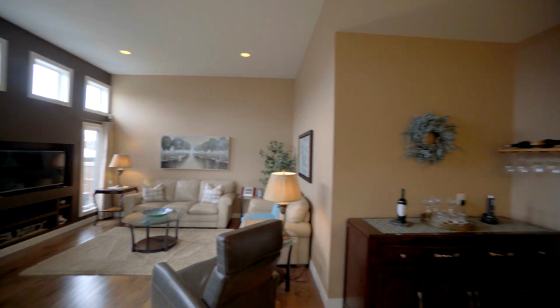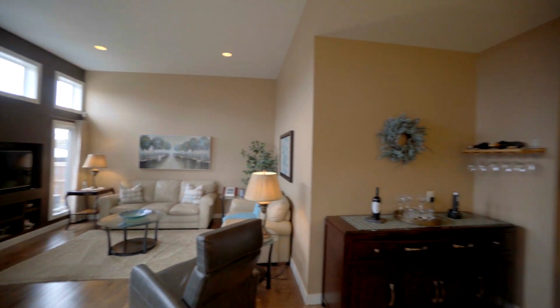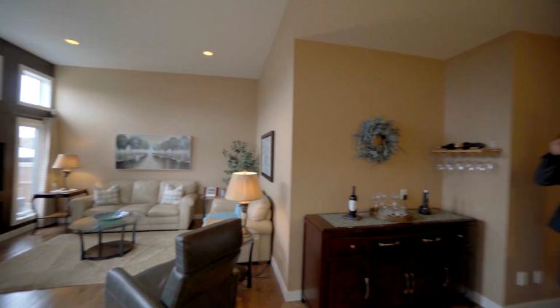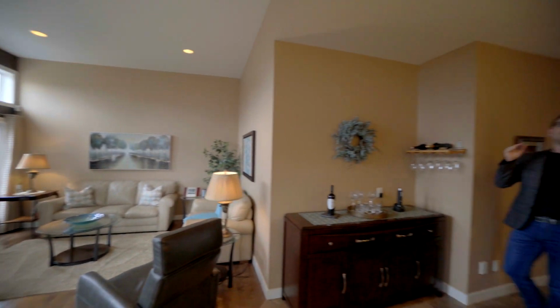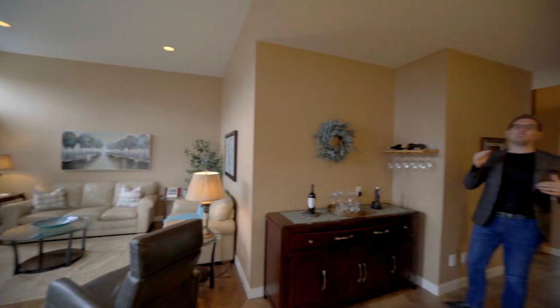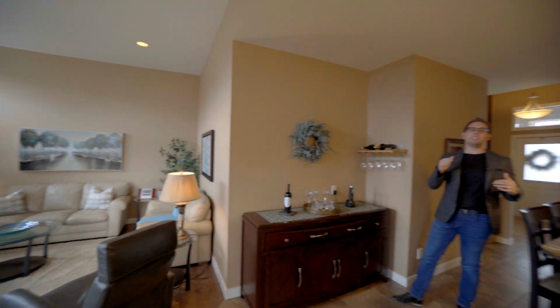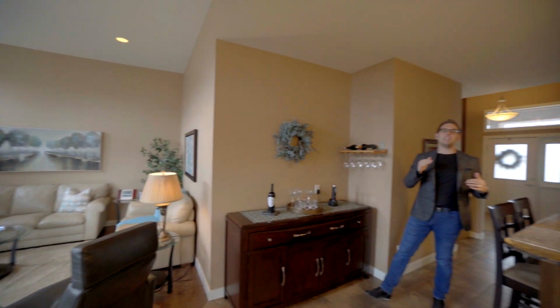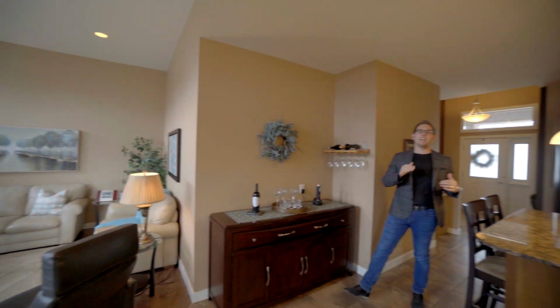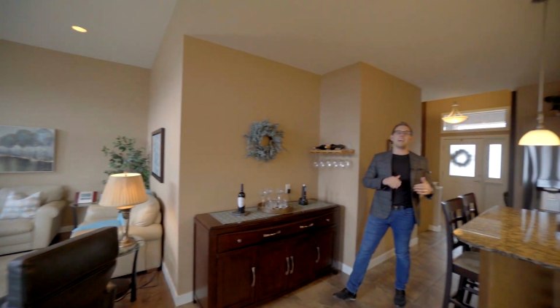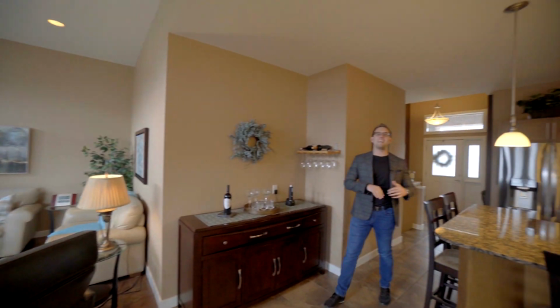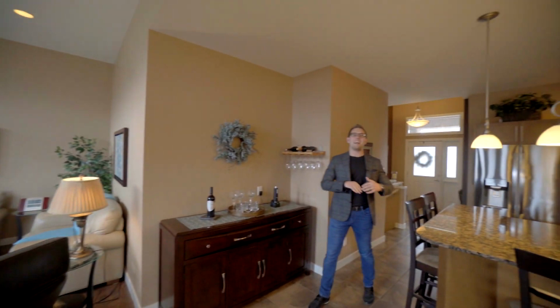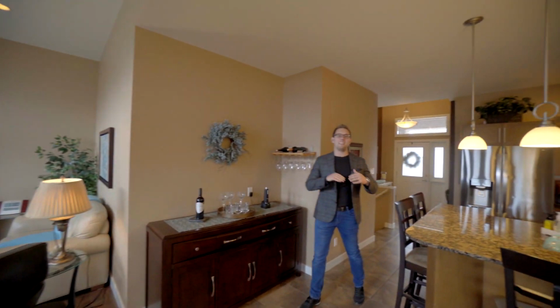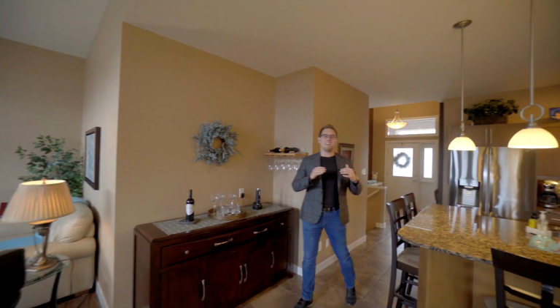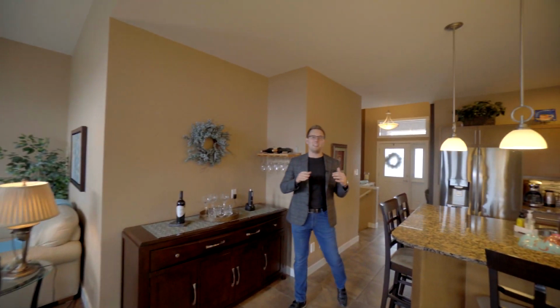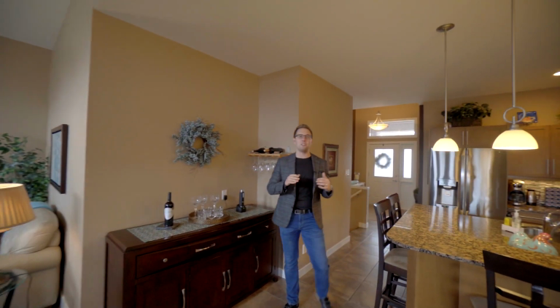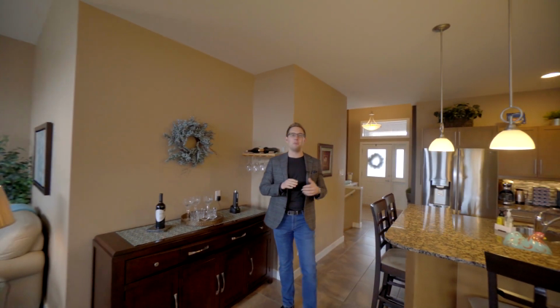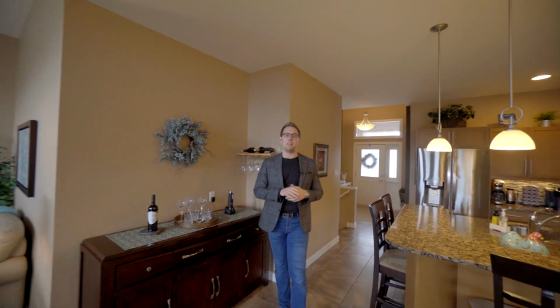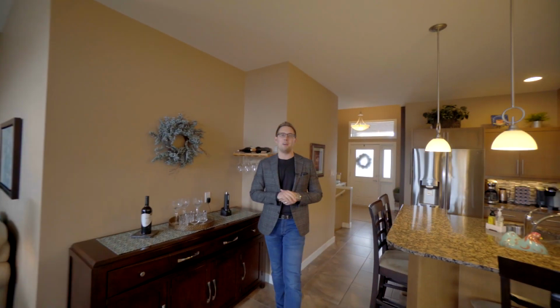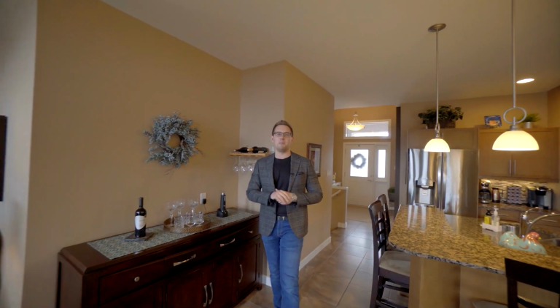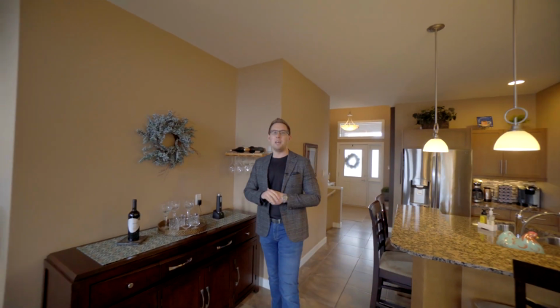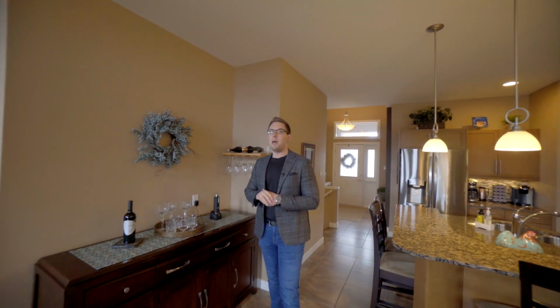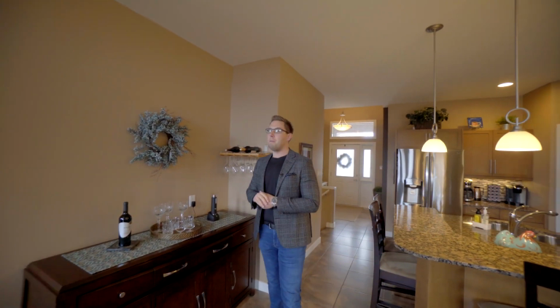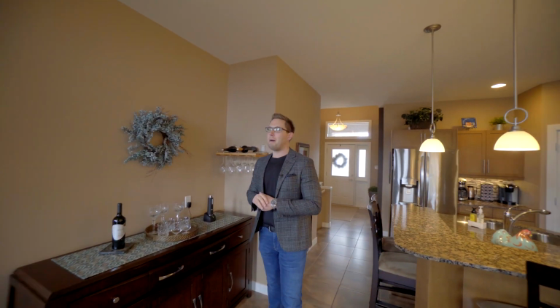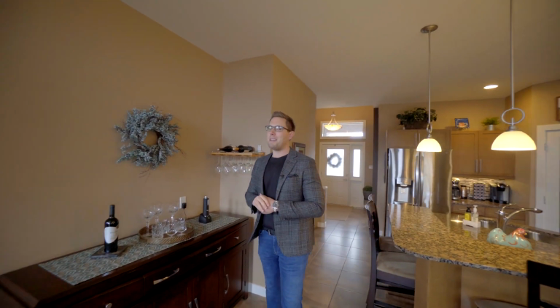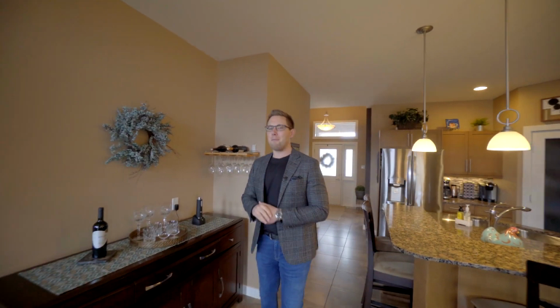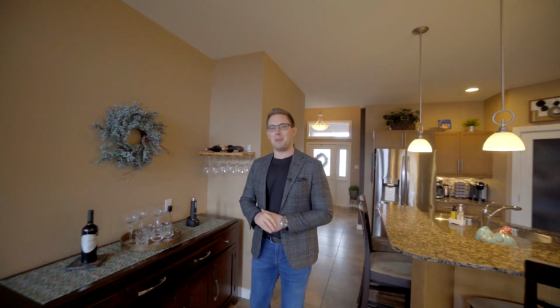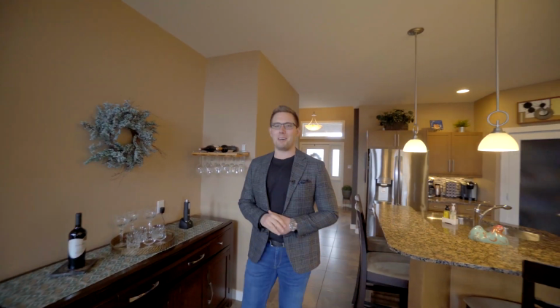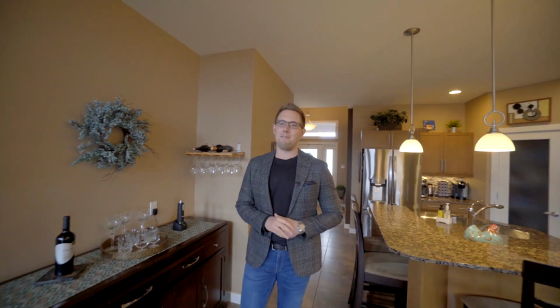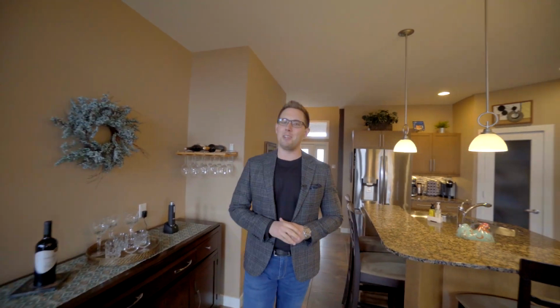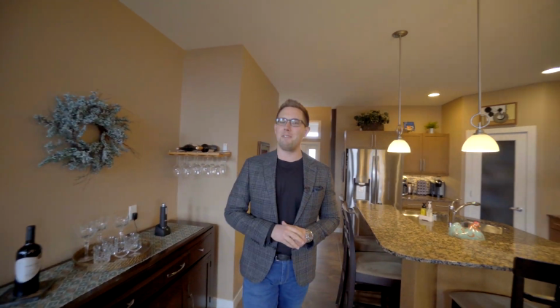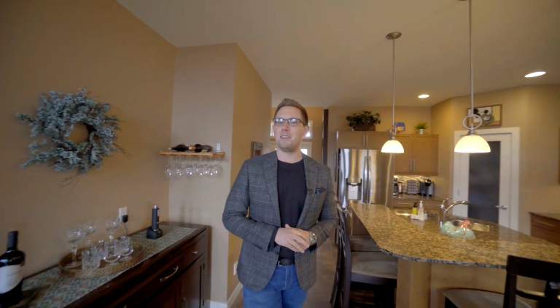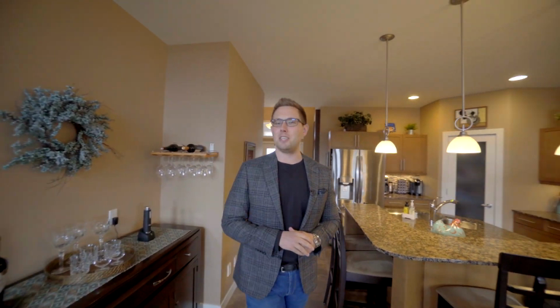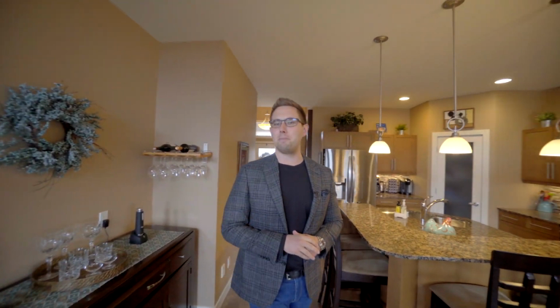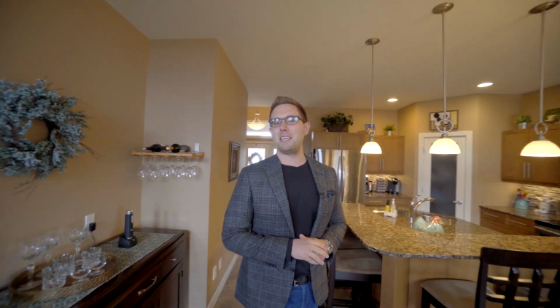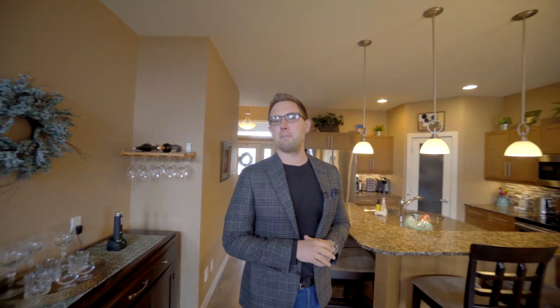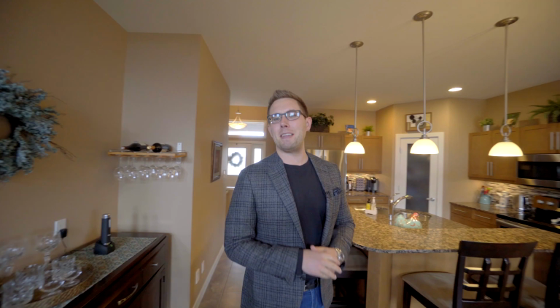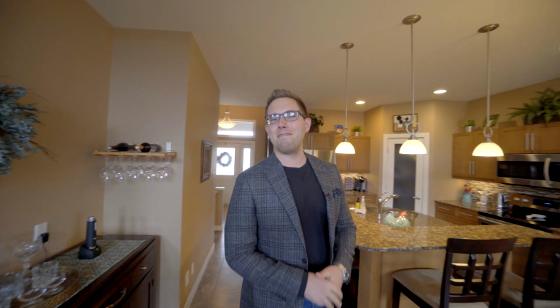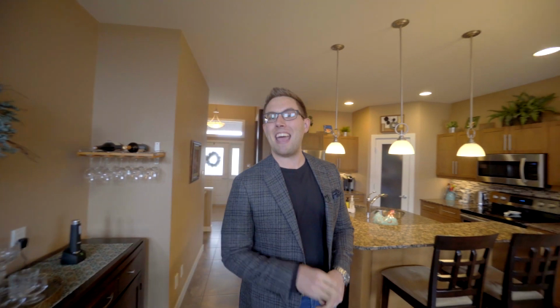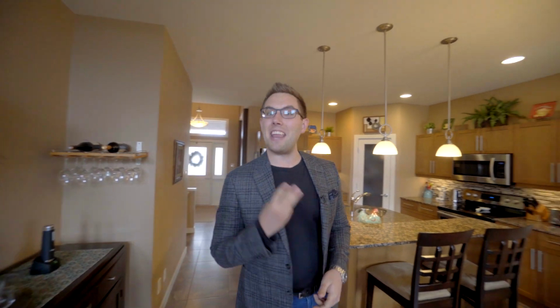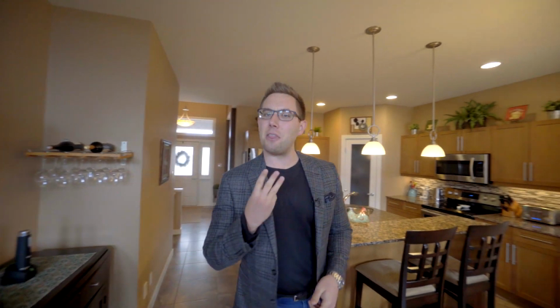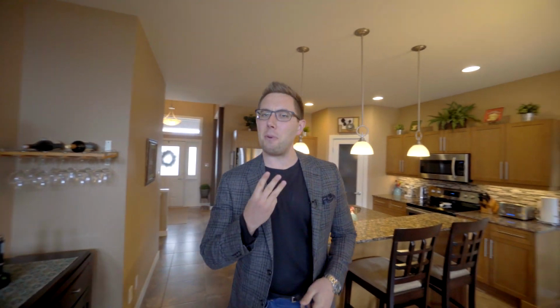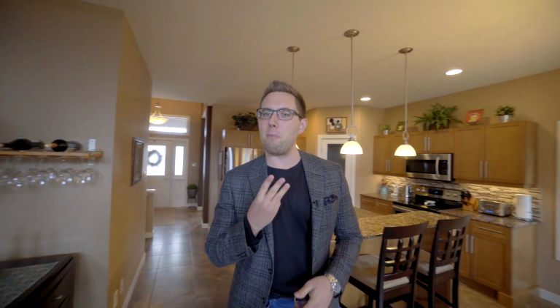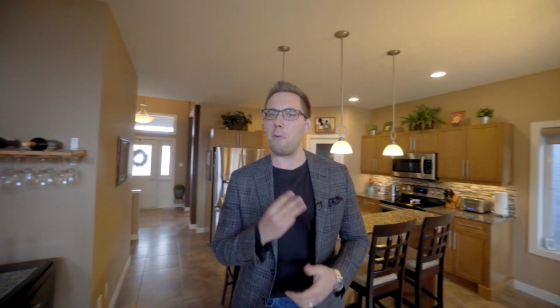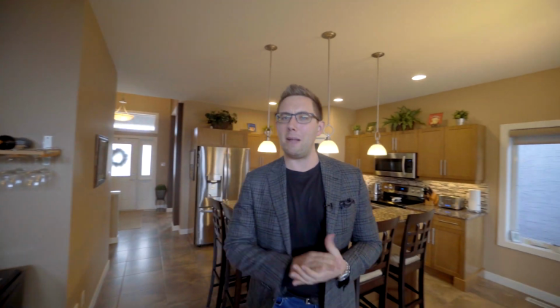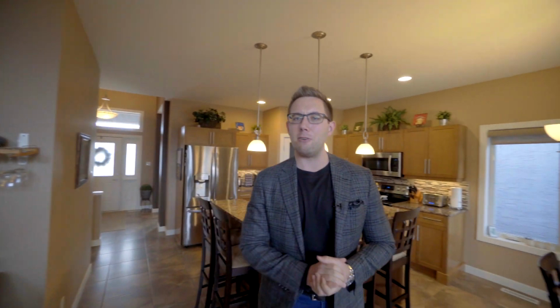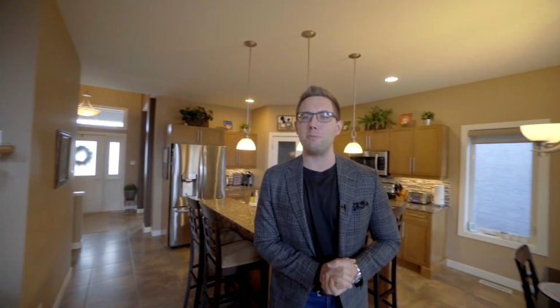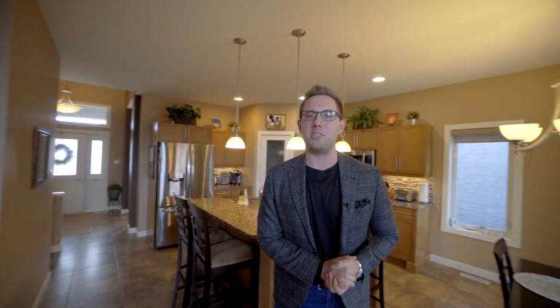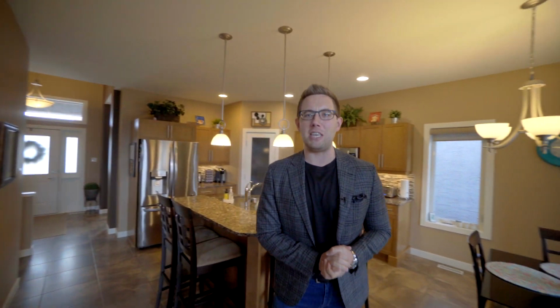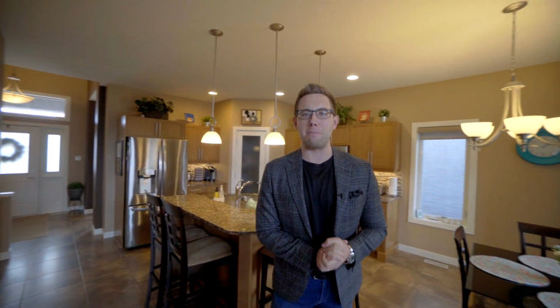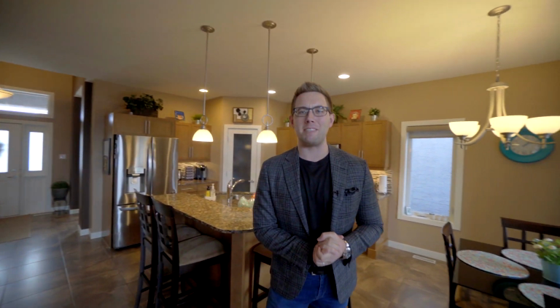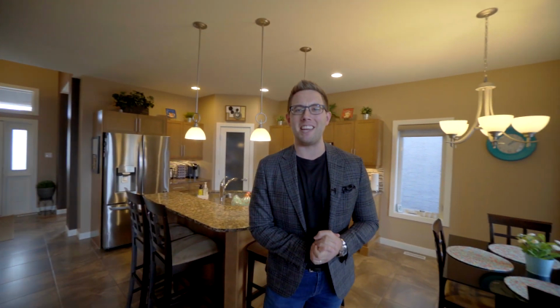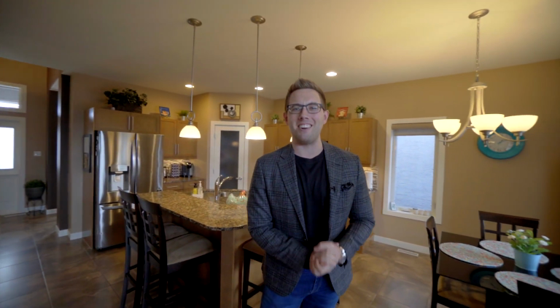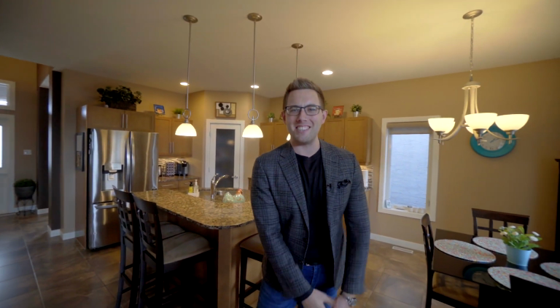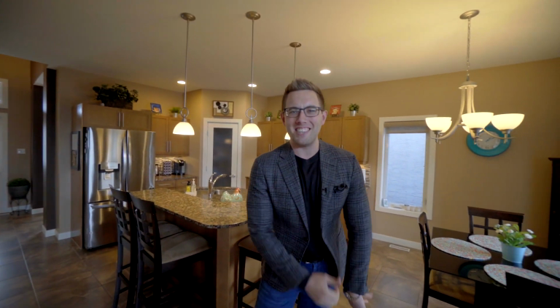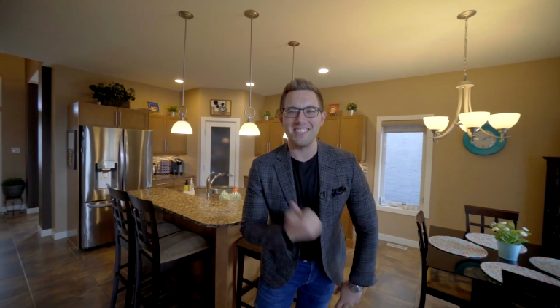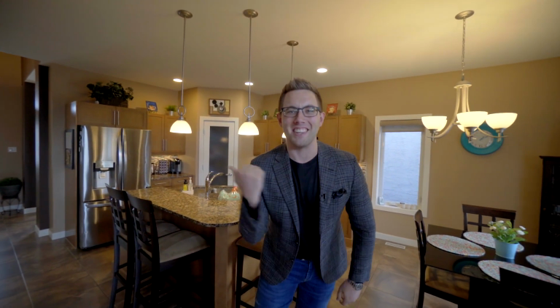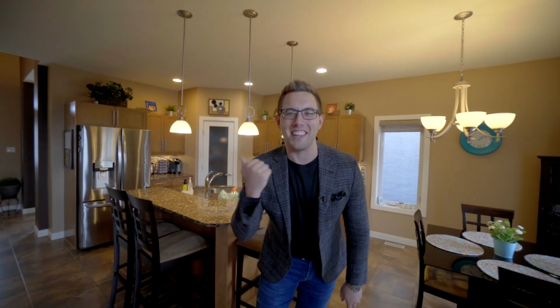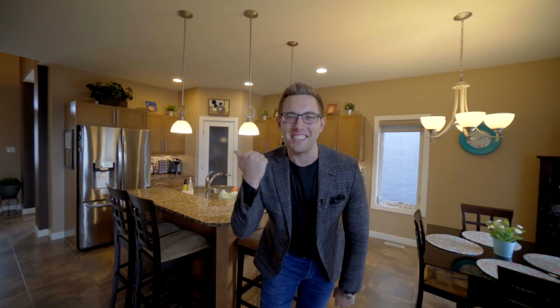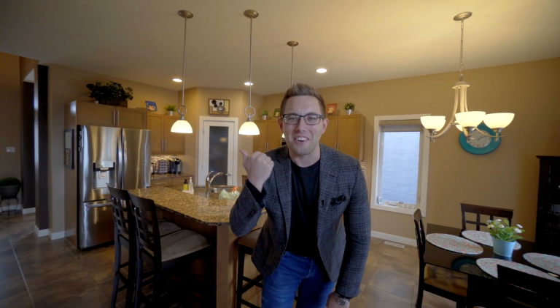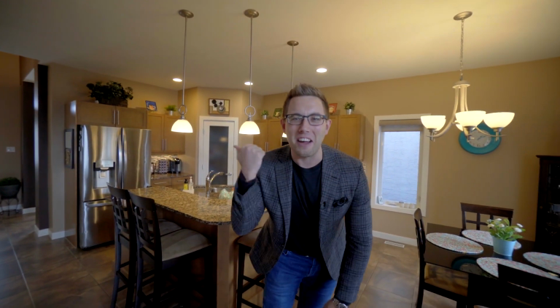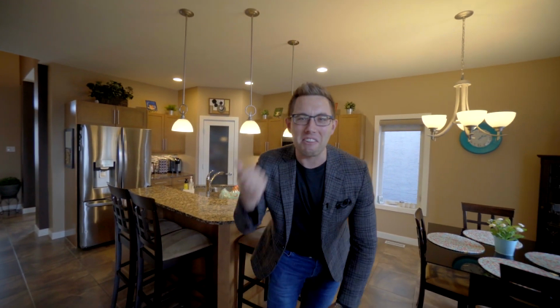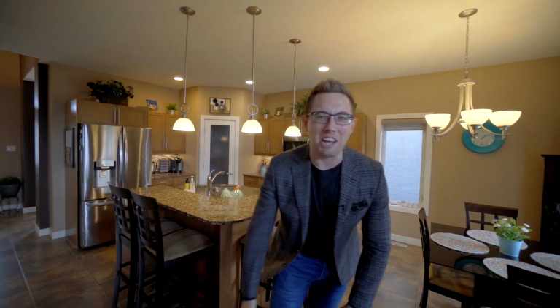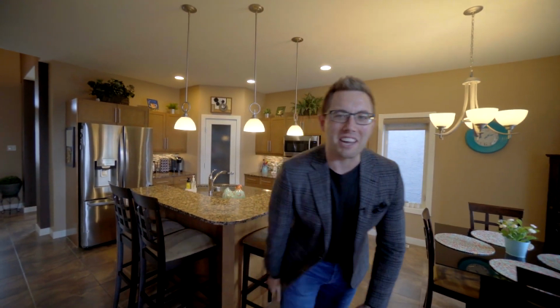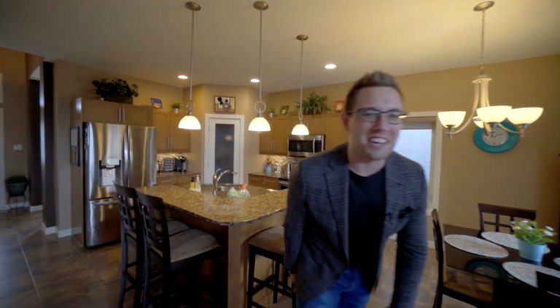It has huge ceiling height and tons of windows, but we've got a fully finished basement and three more bedrooms to see upstairs, so let's go have a look.